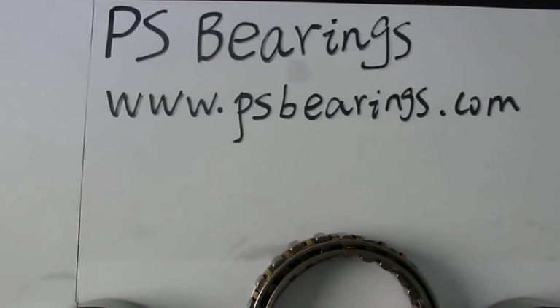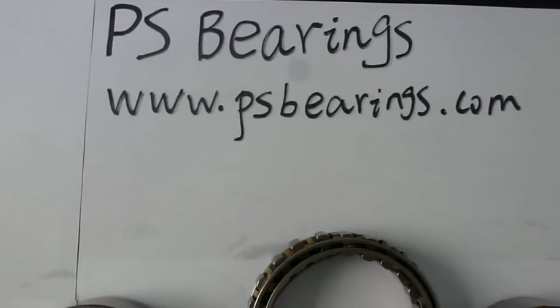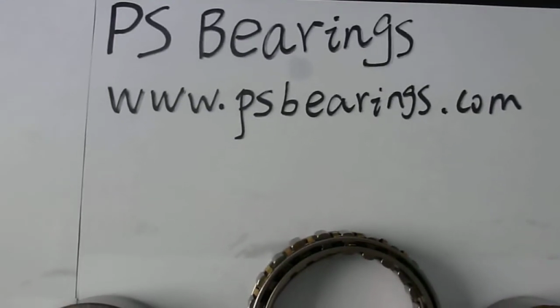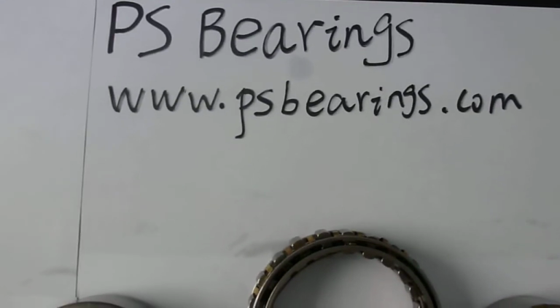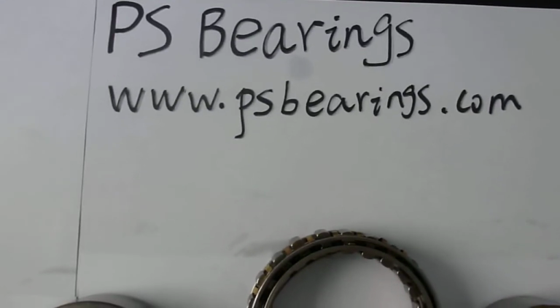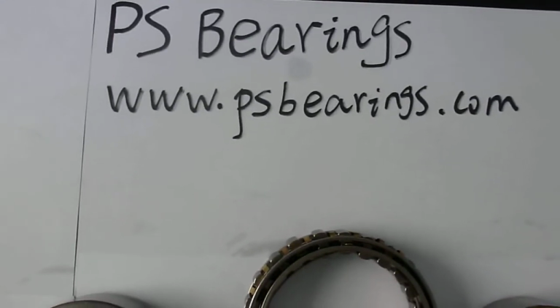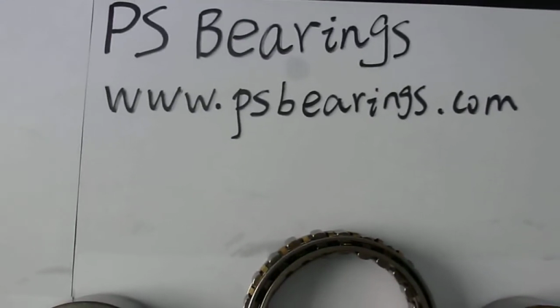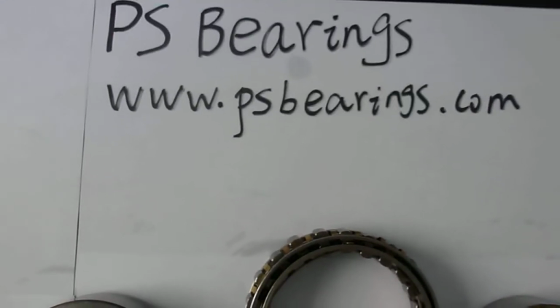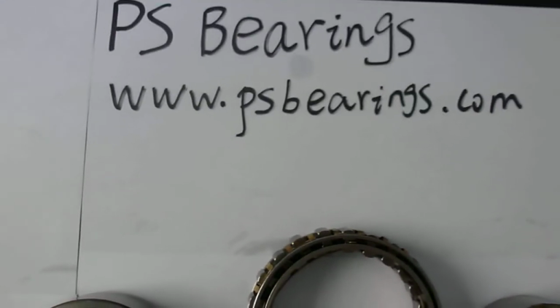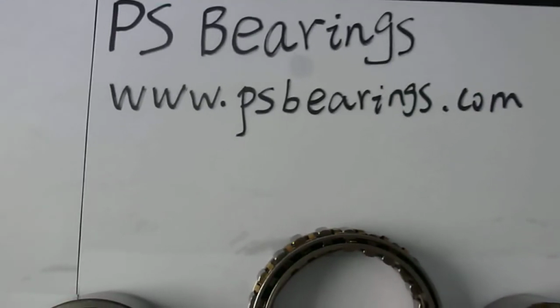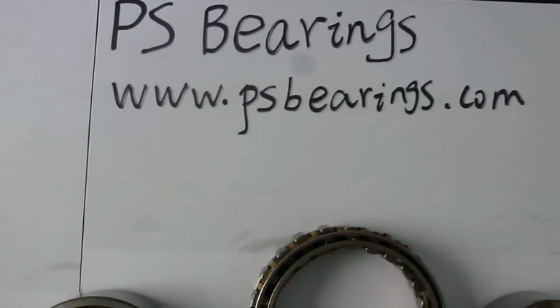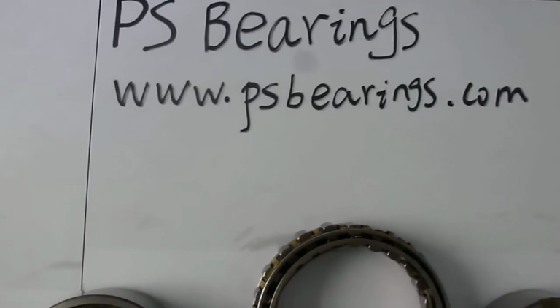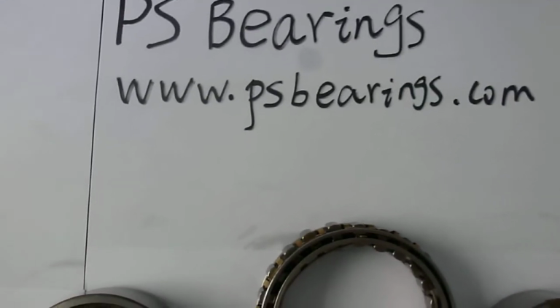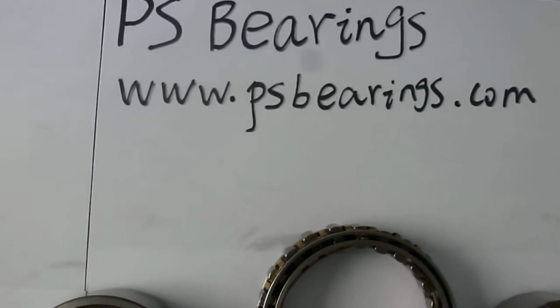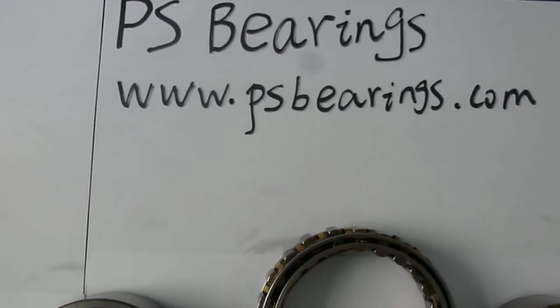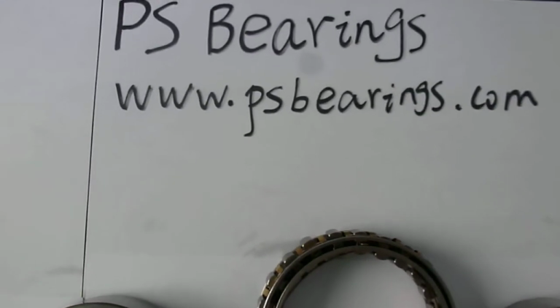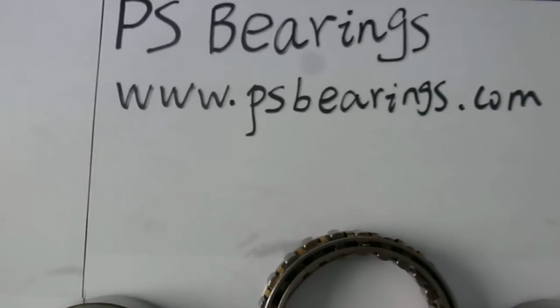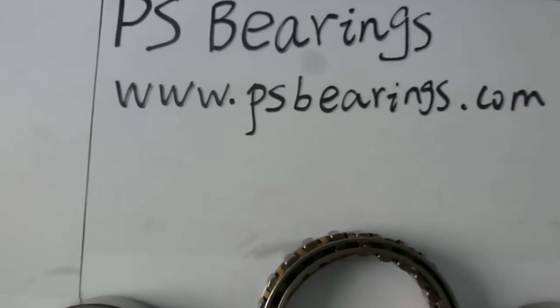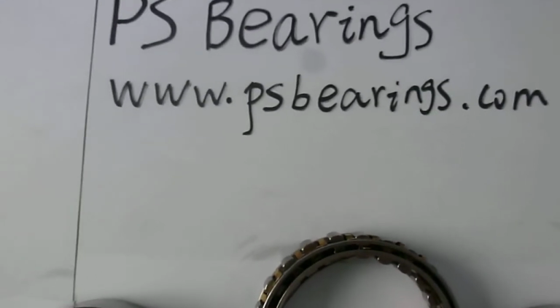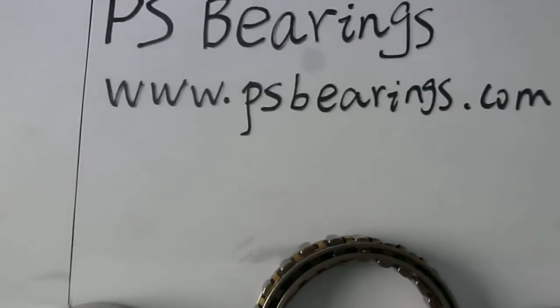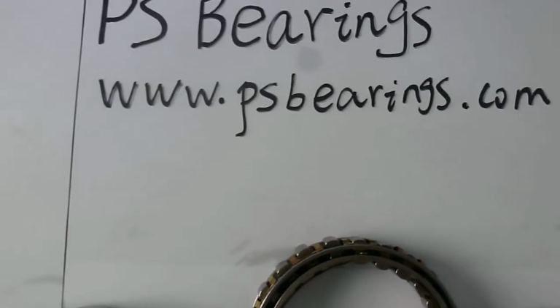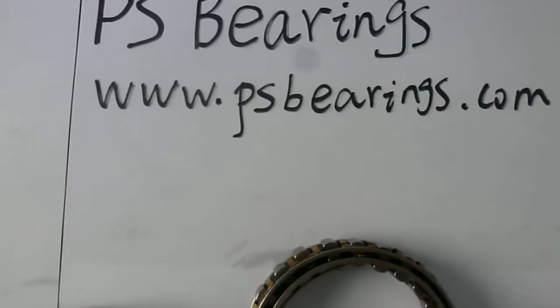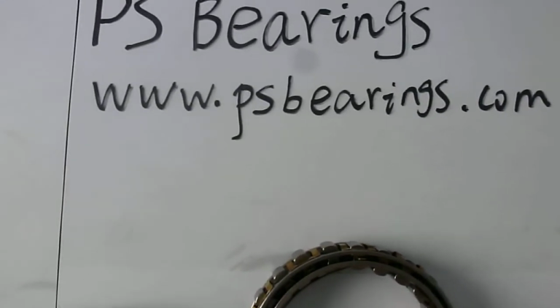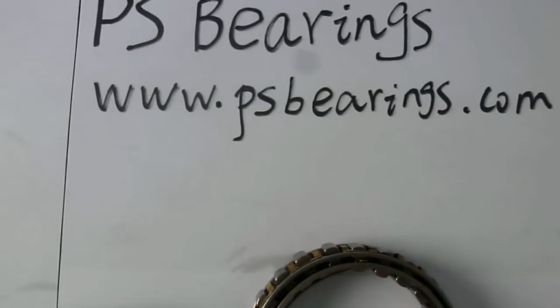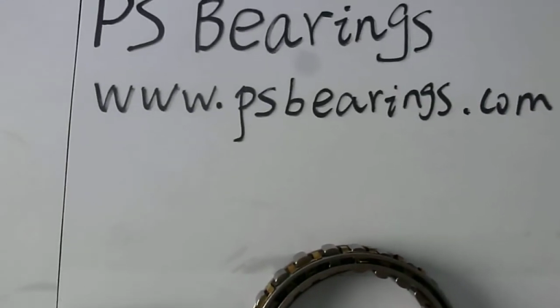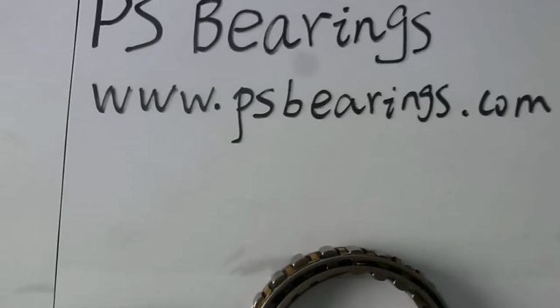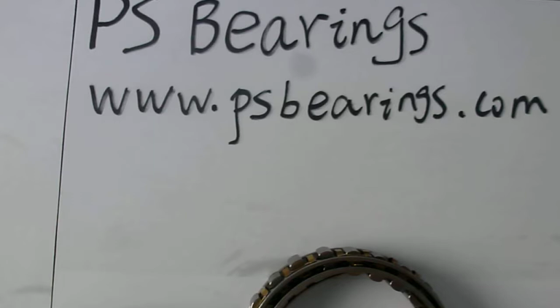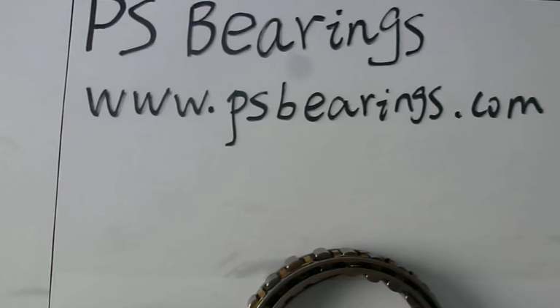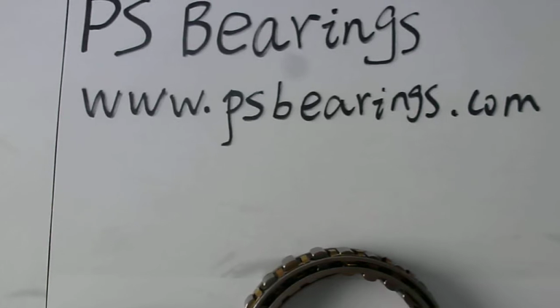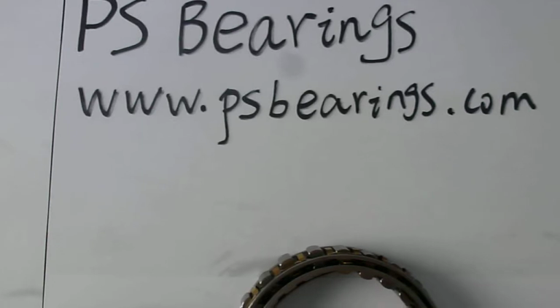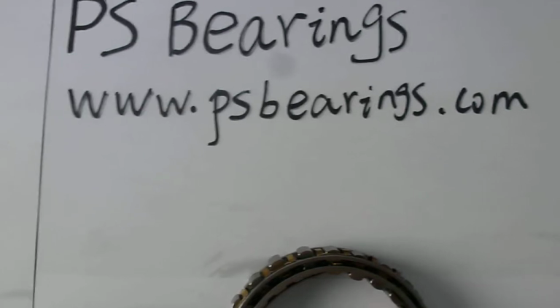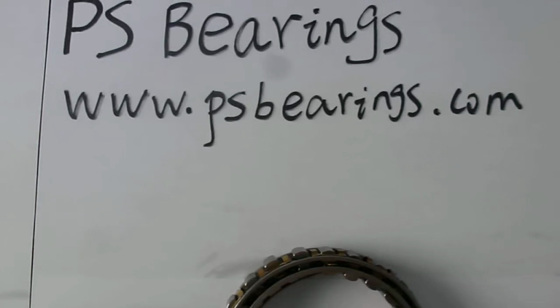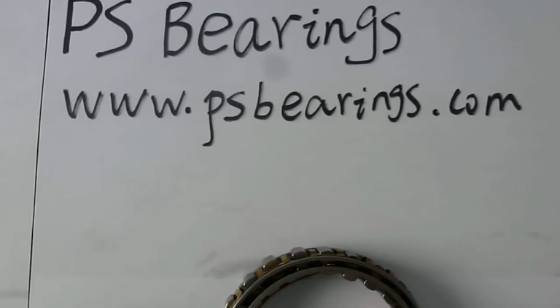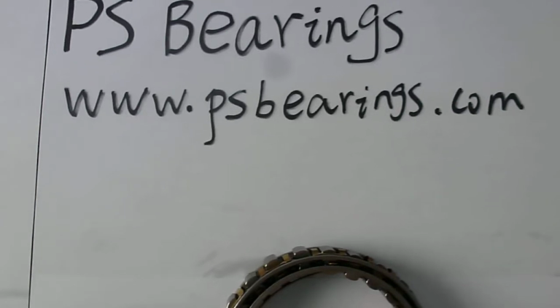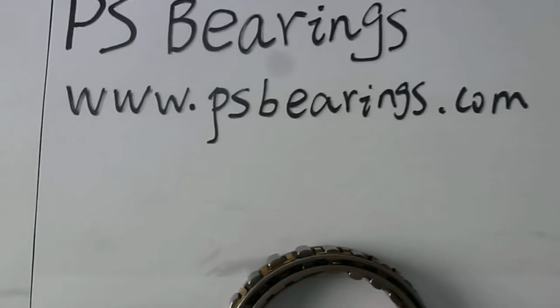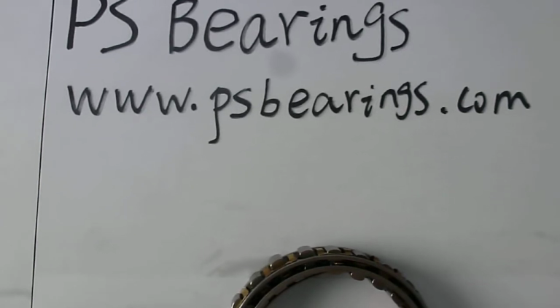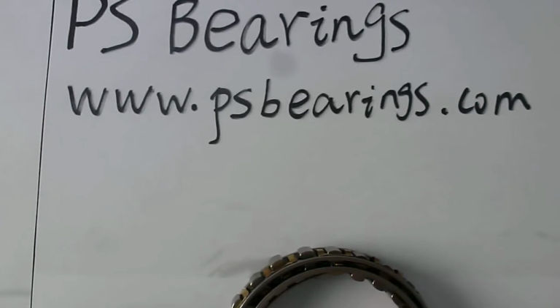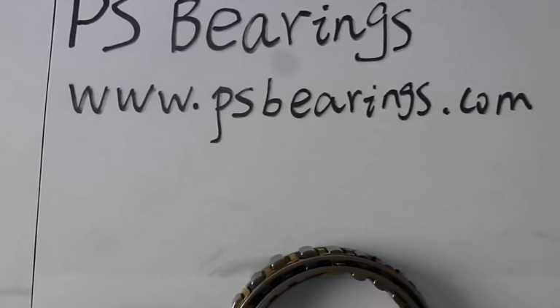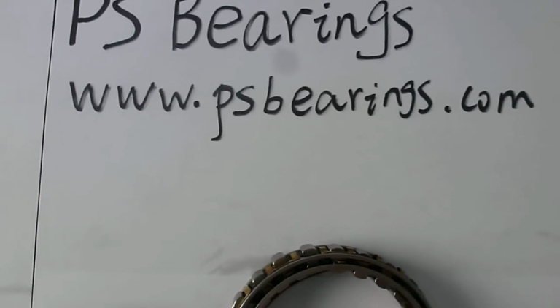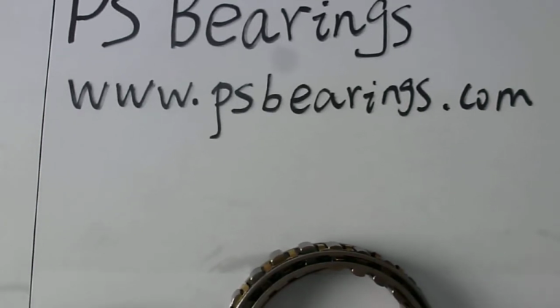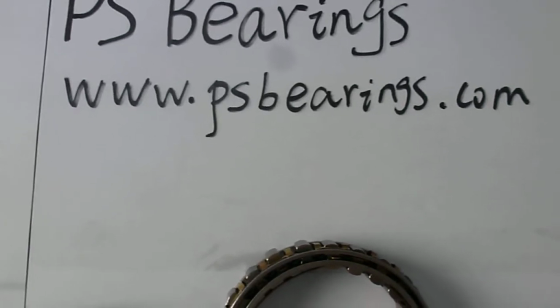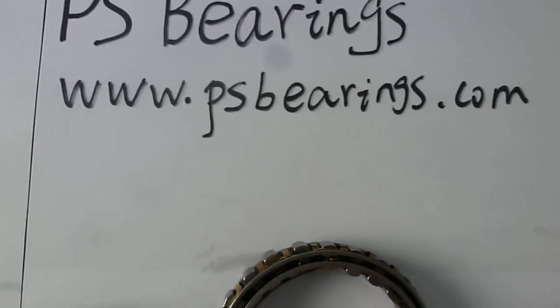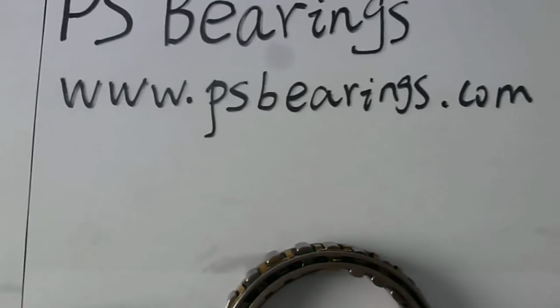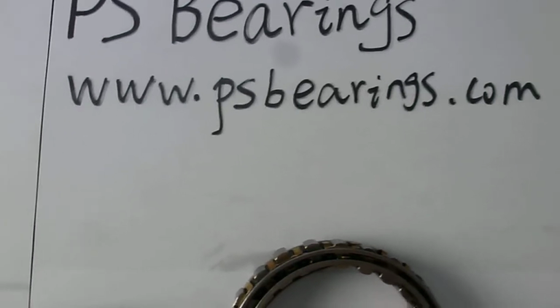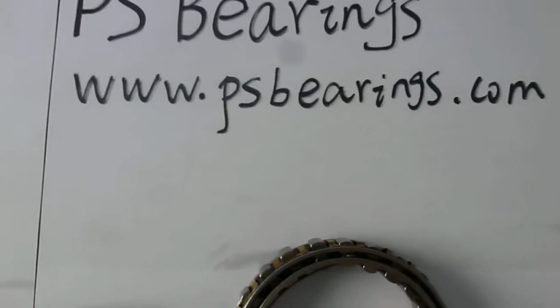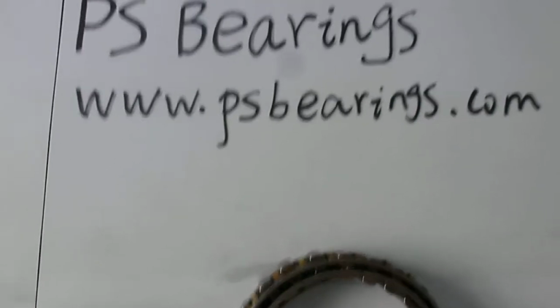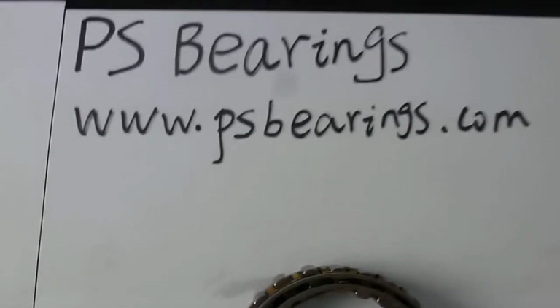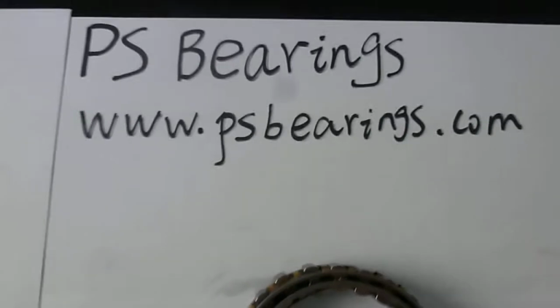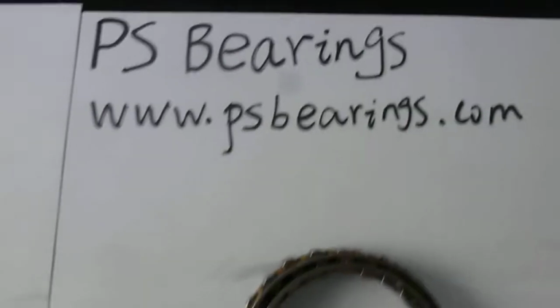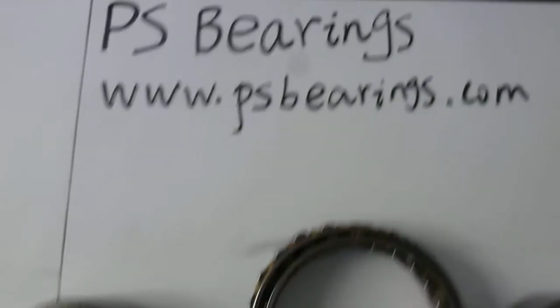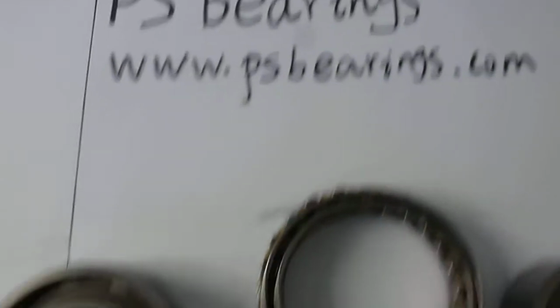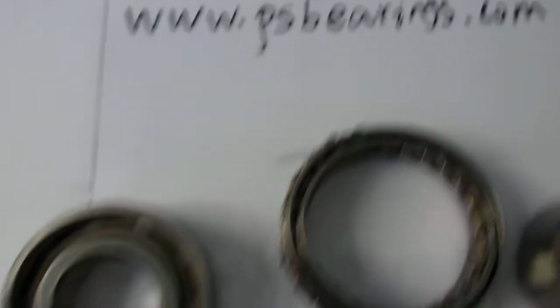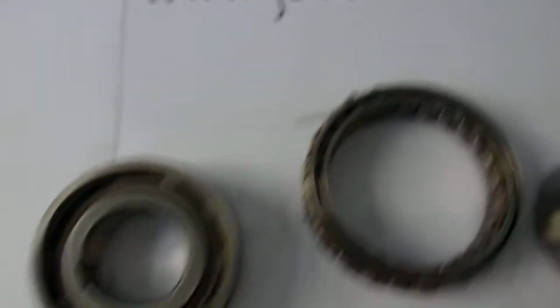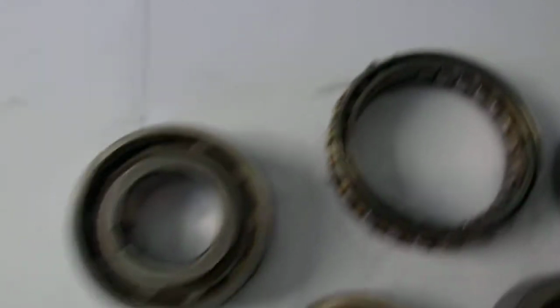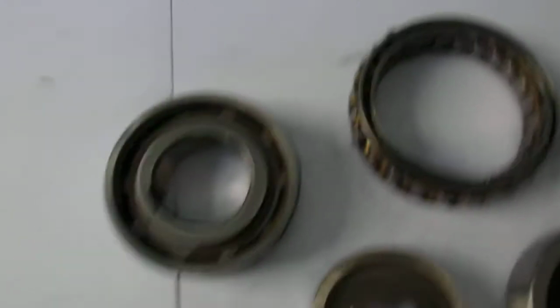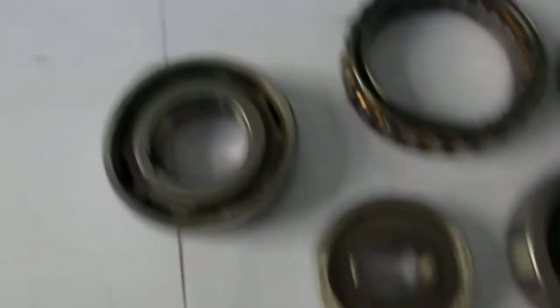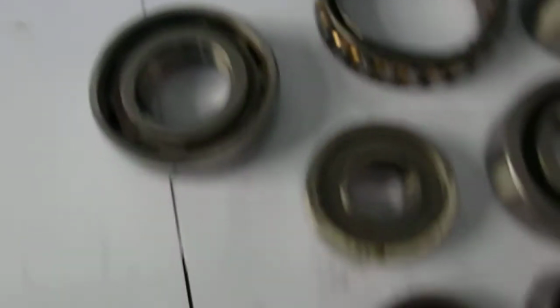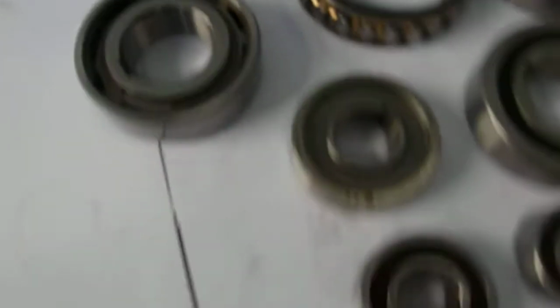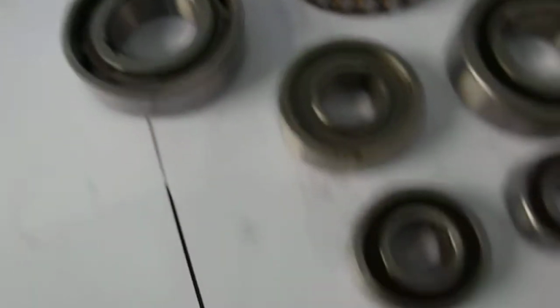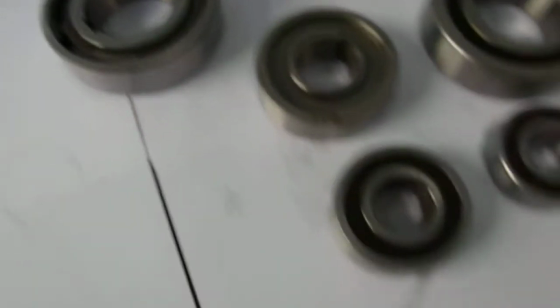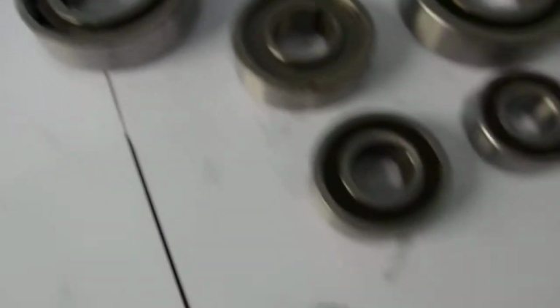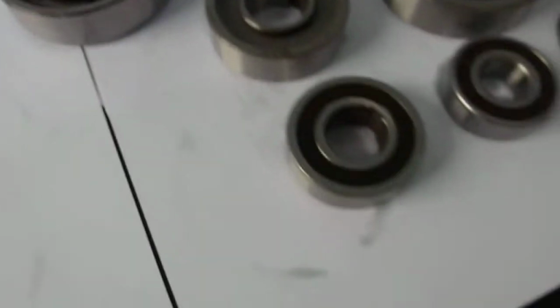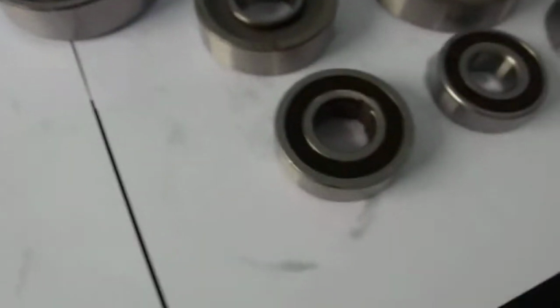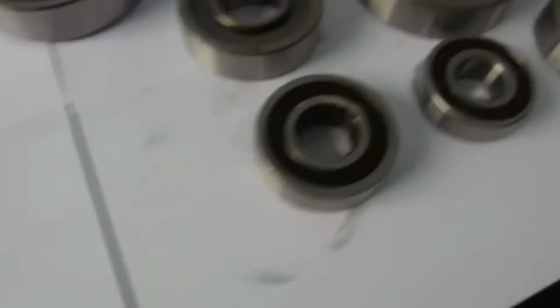Hello everyone. This is Michael from PS Barons. PS Barons is specialized for needle bearings and only for needle bearings.